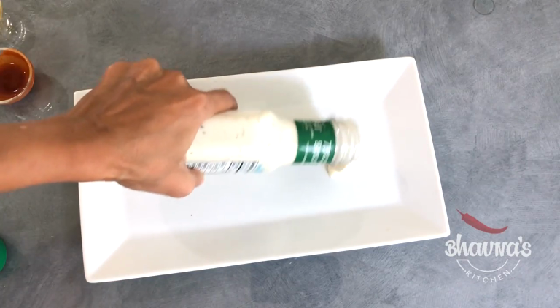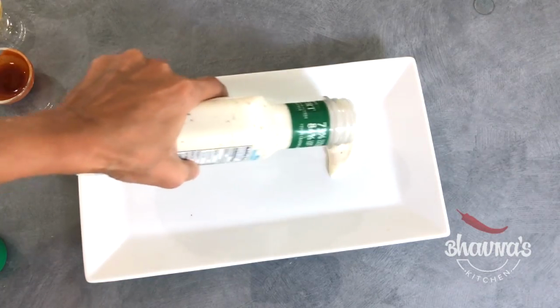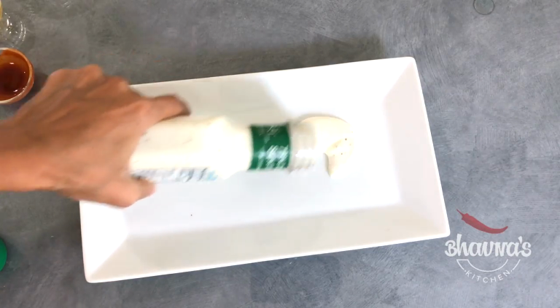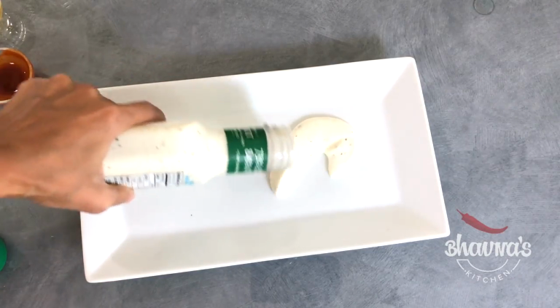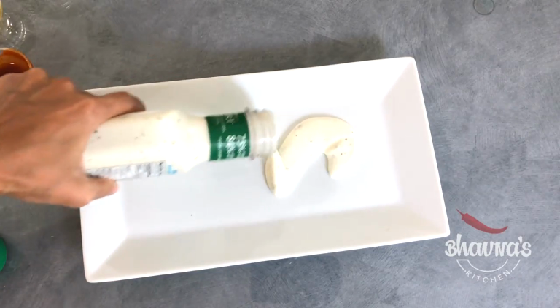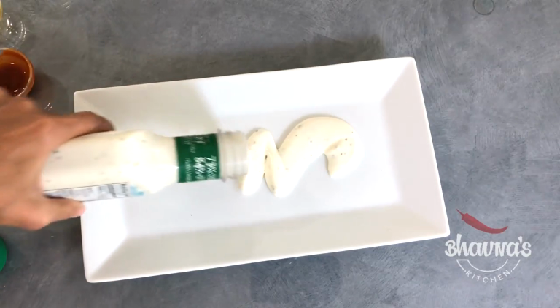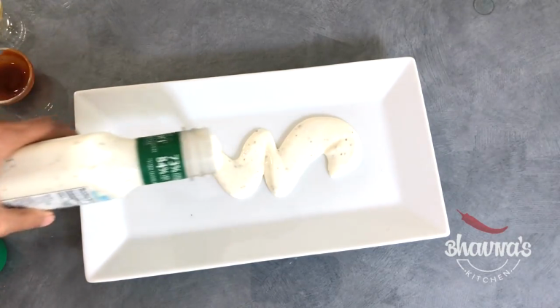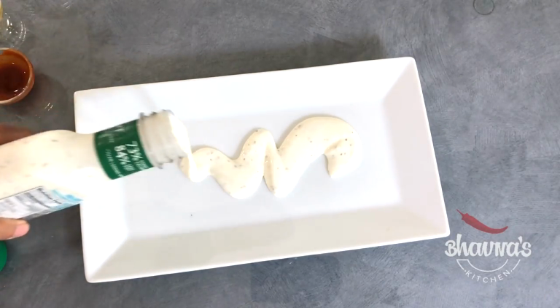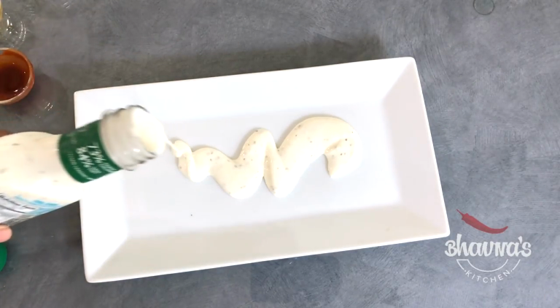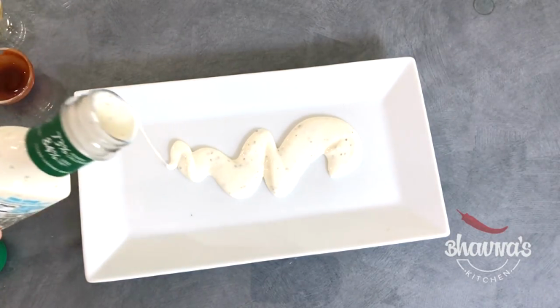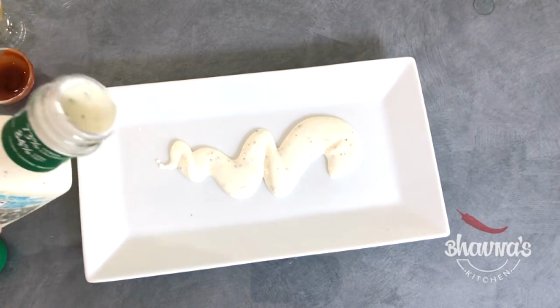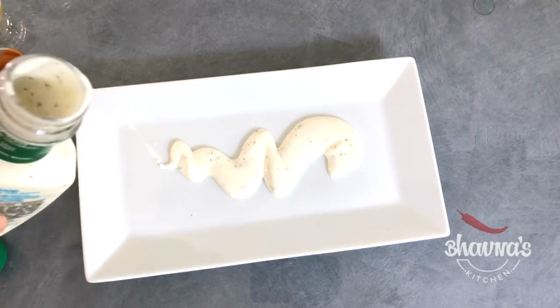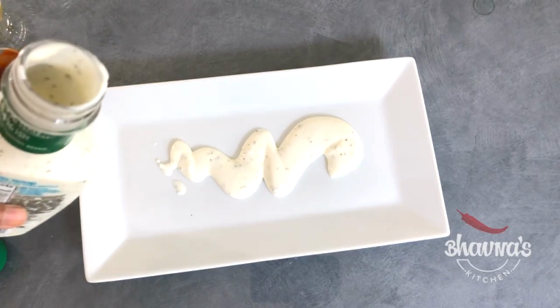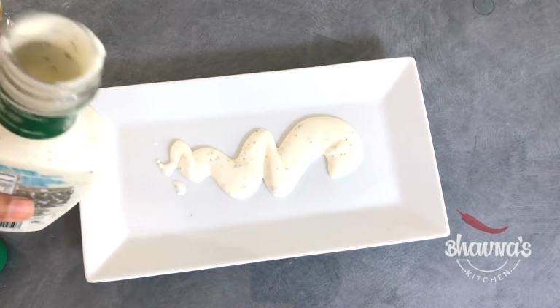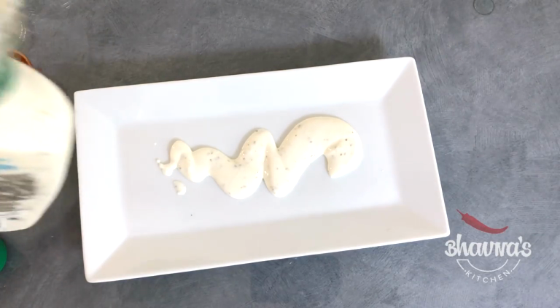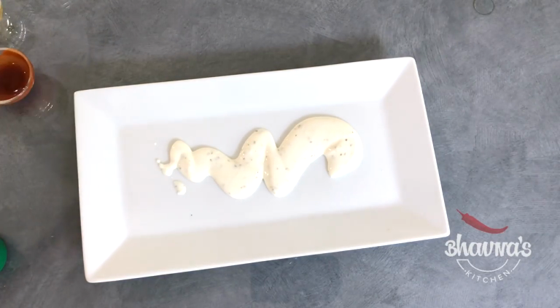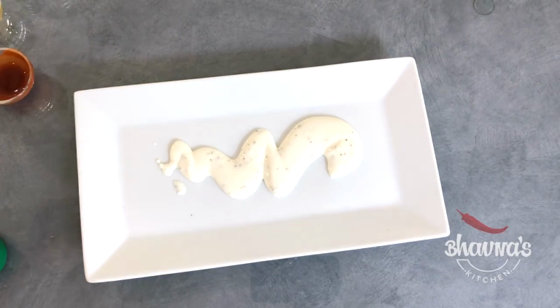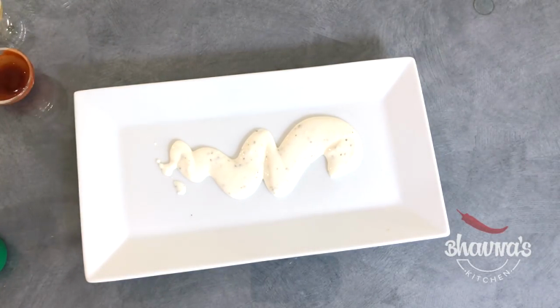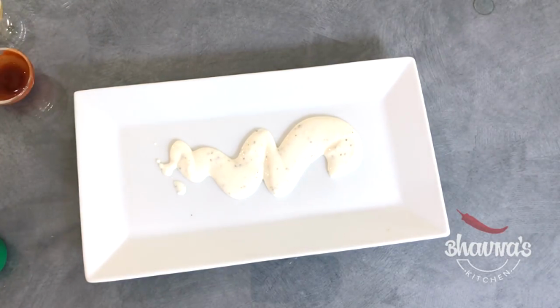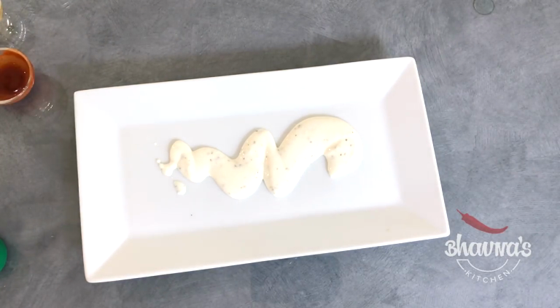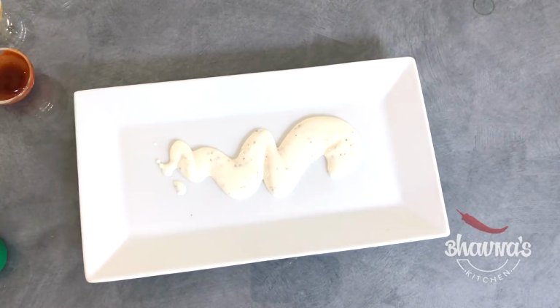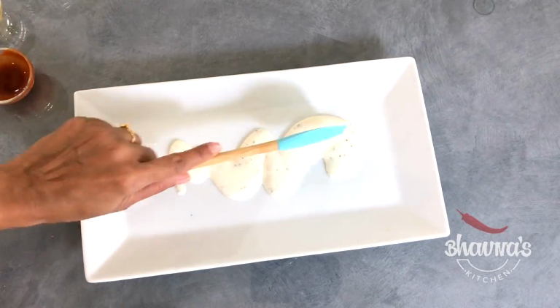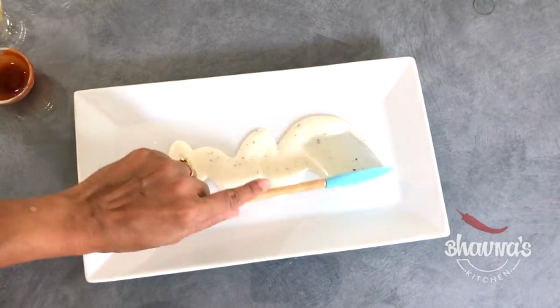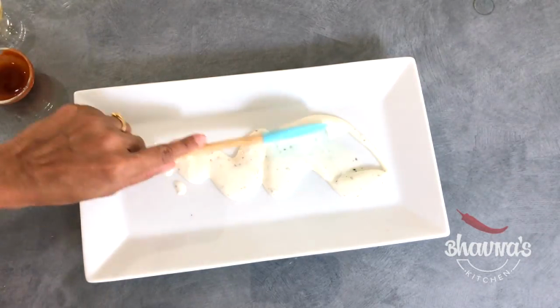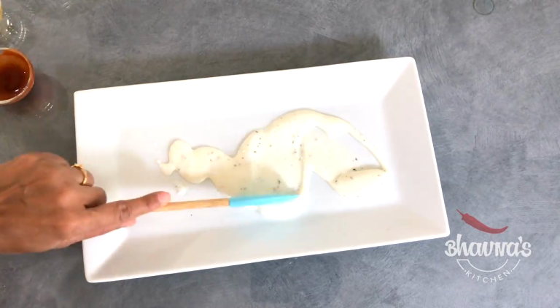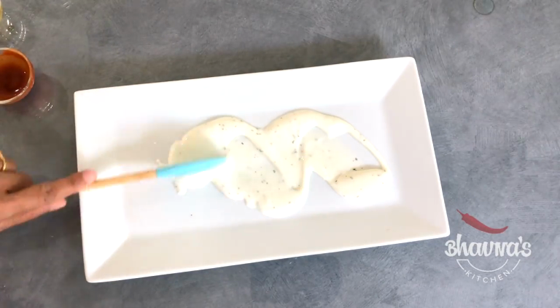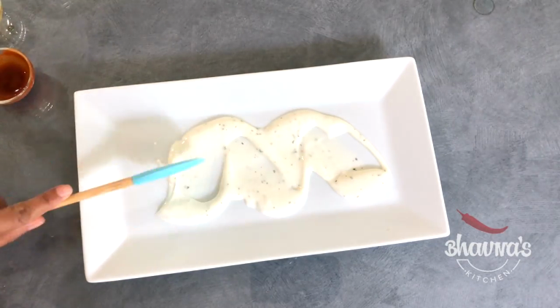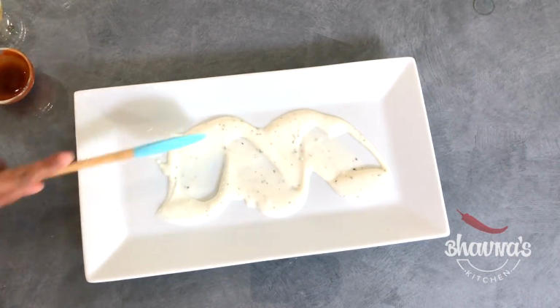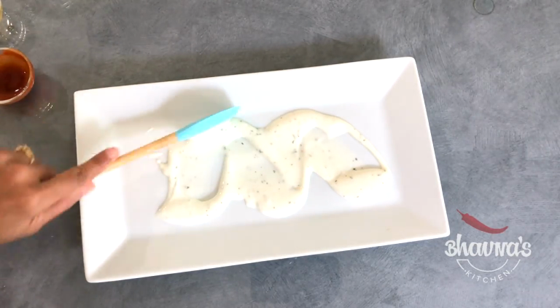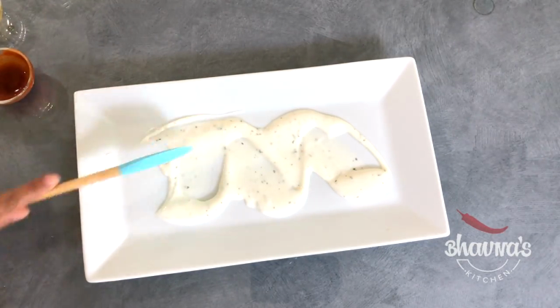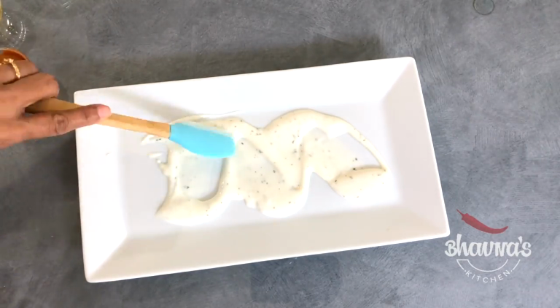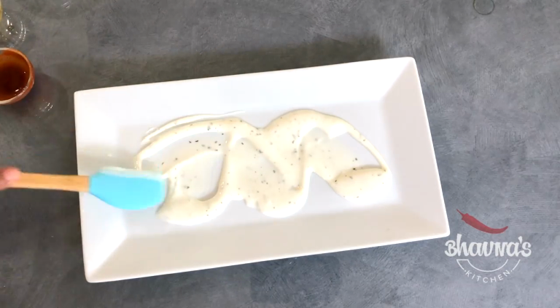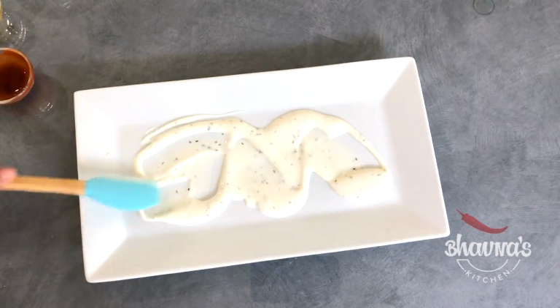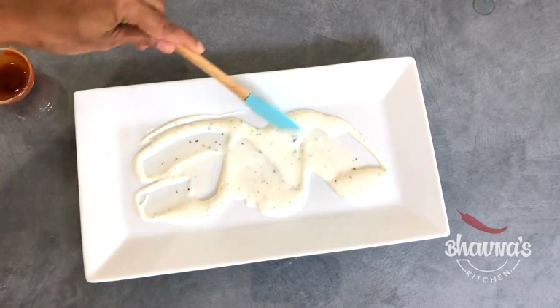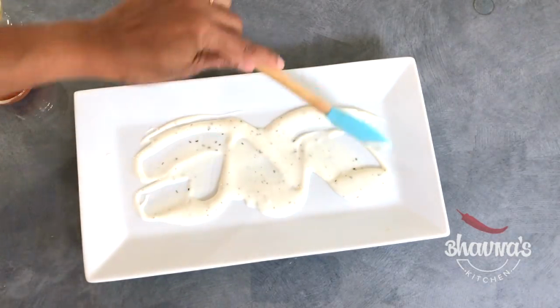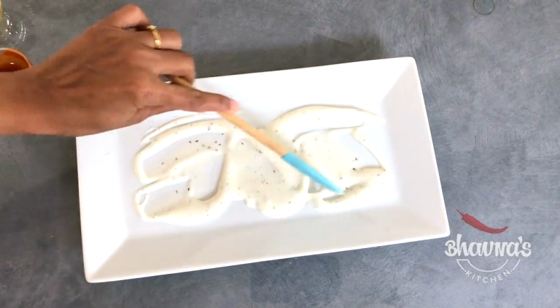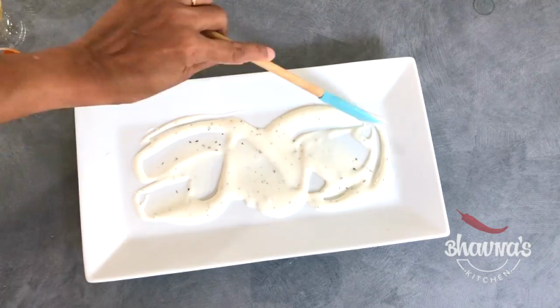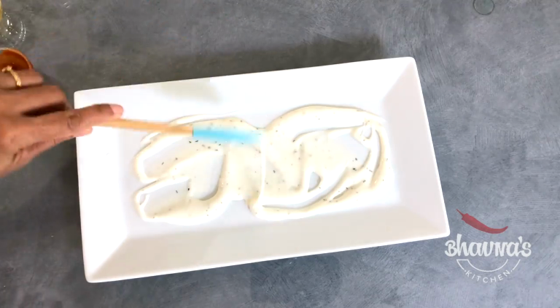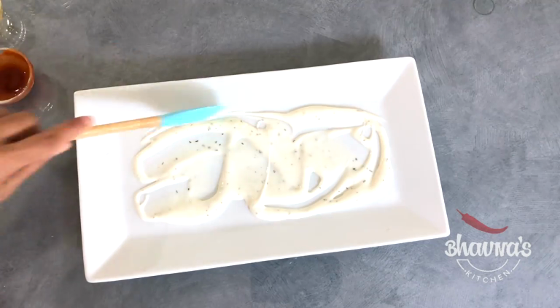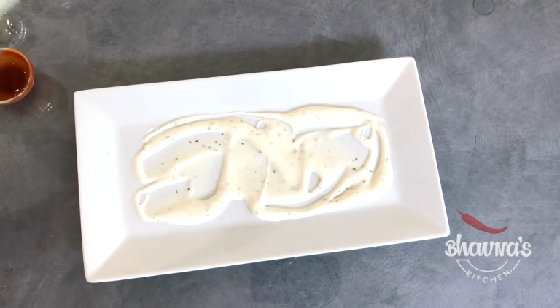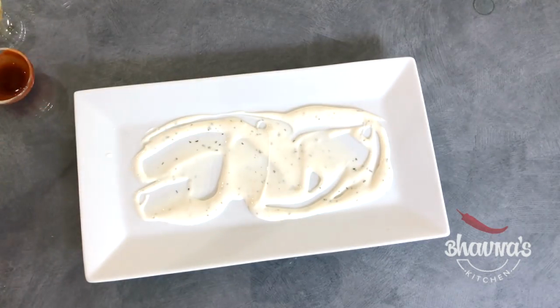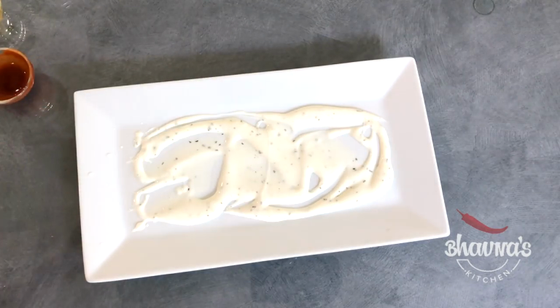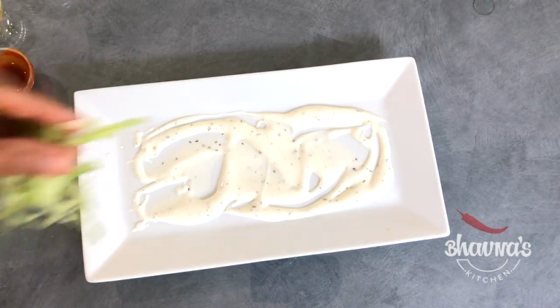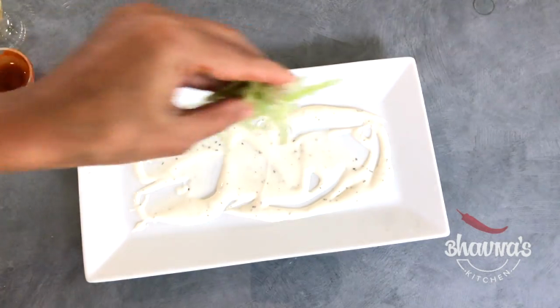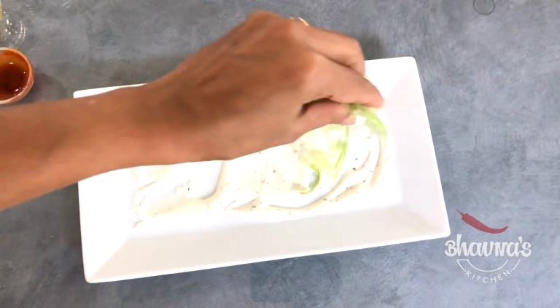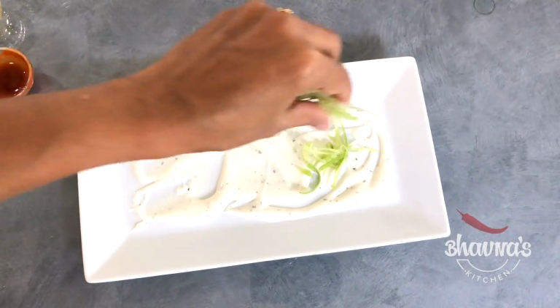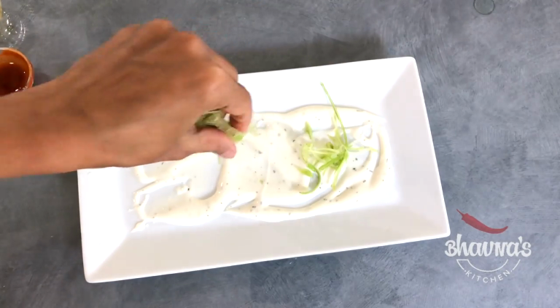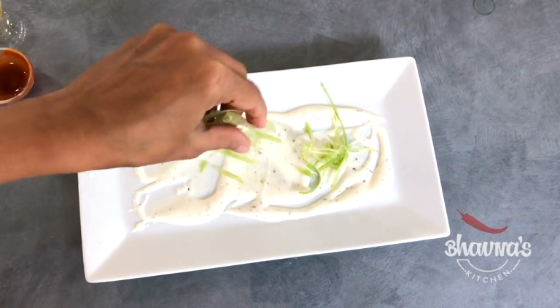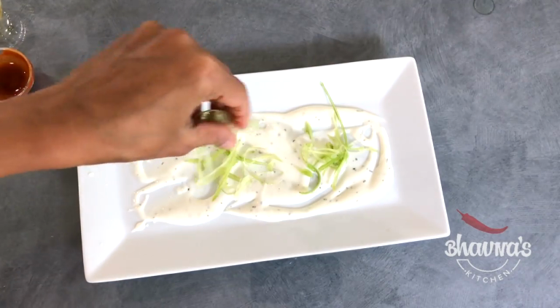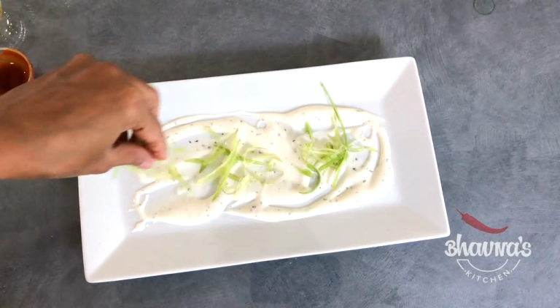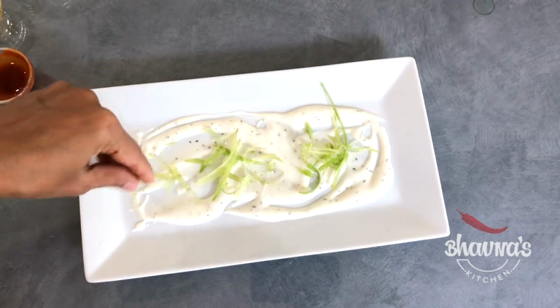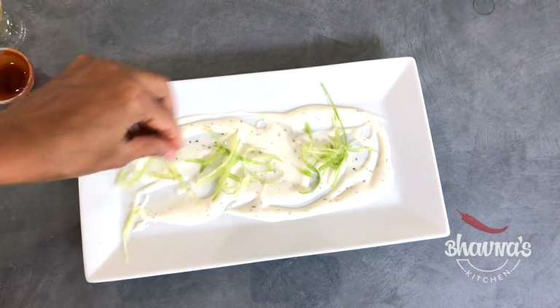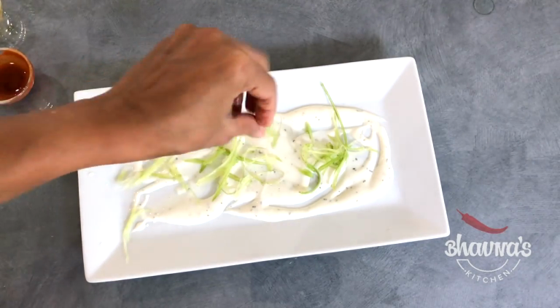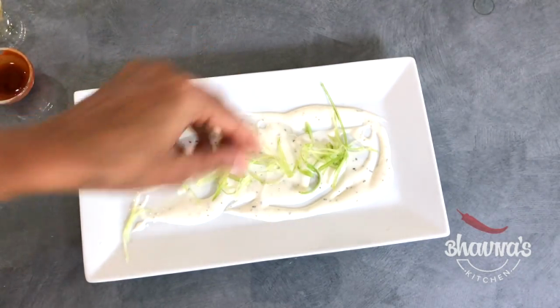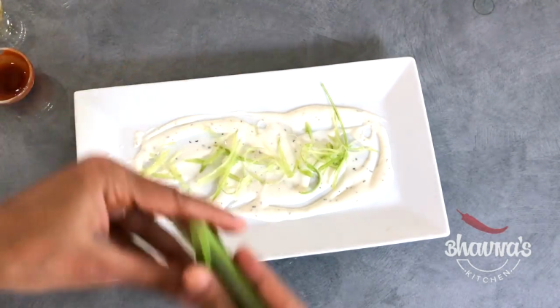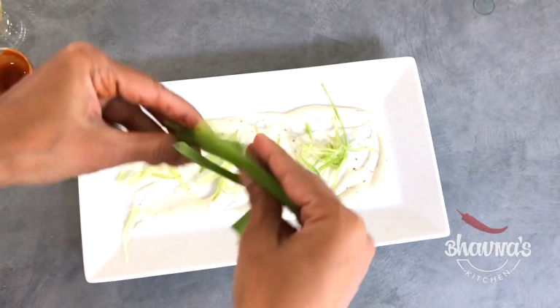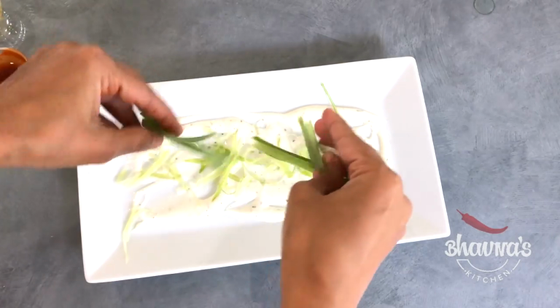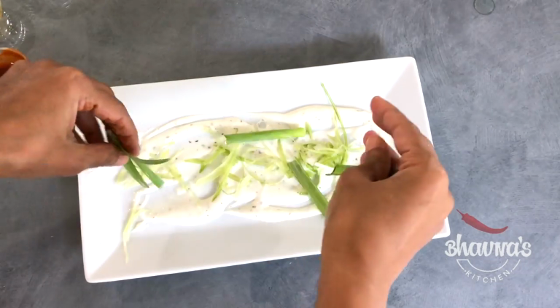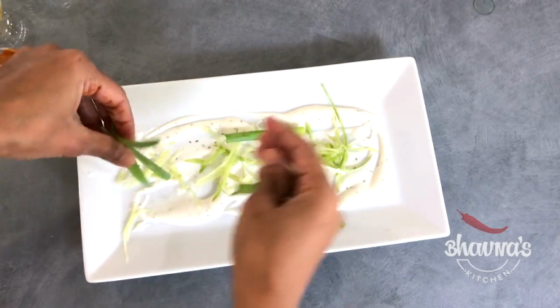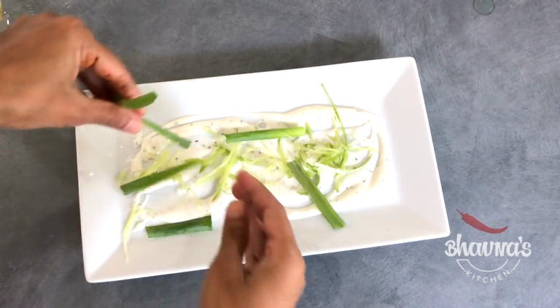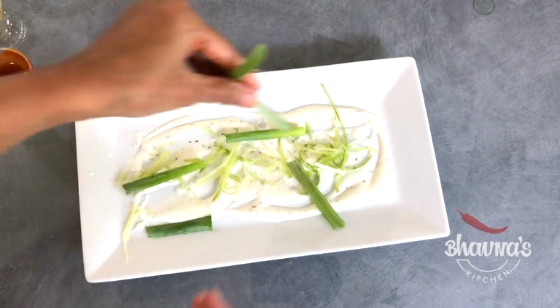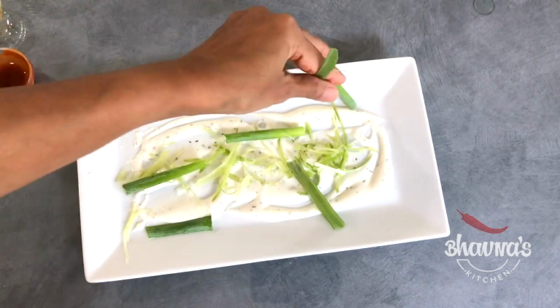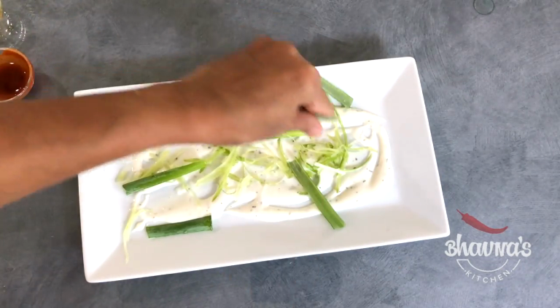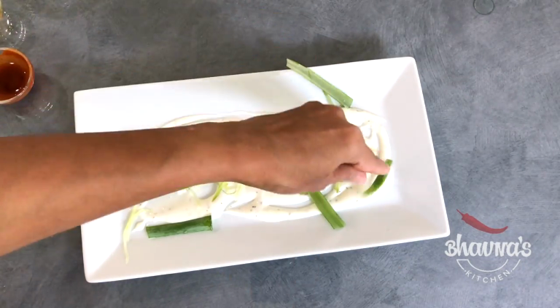Prepare the plate by spreading vegan ranch onto it, then decorate with celery and spring onion.